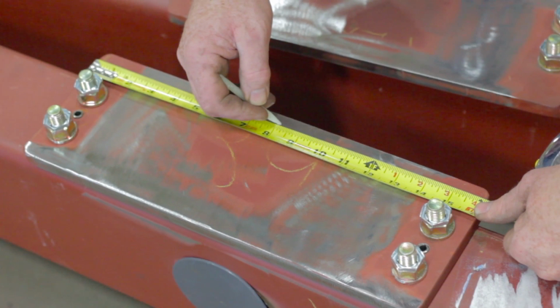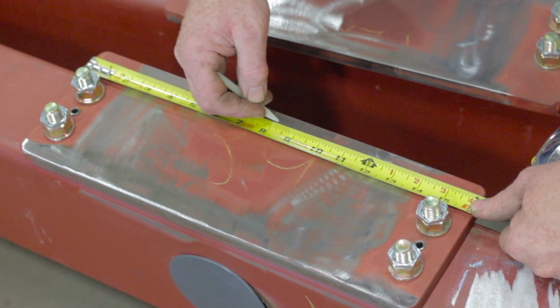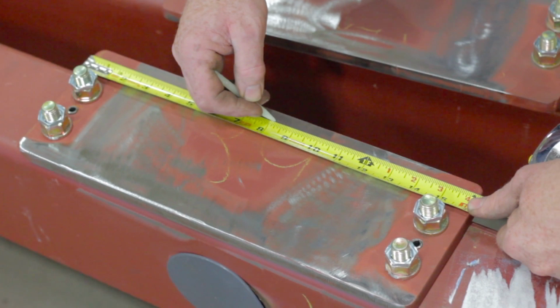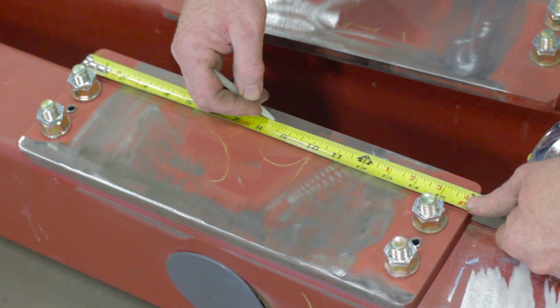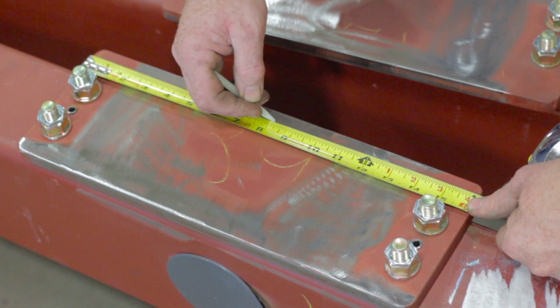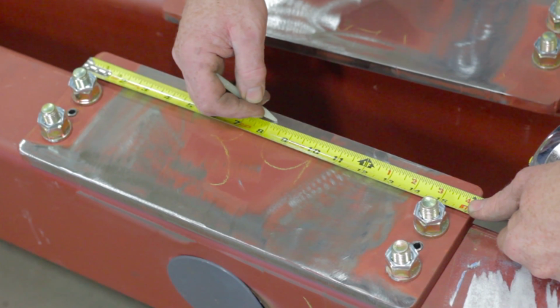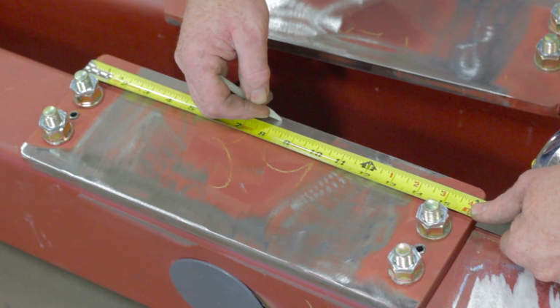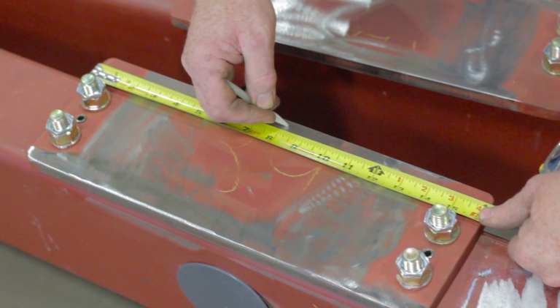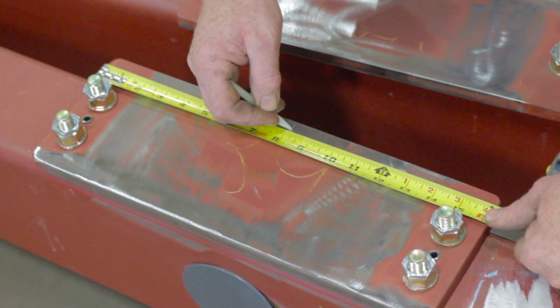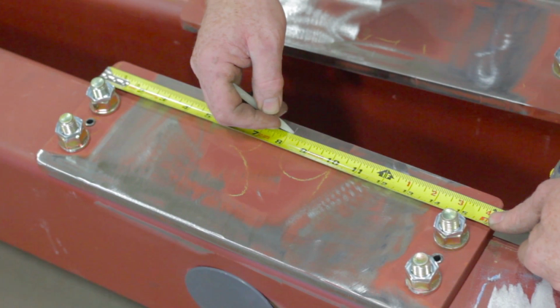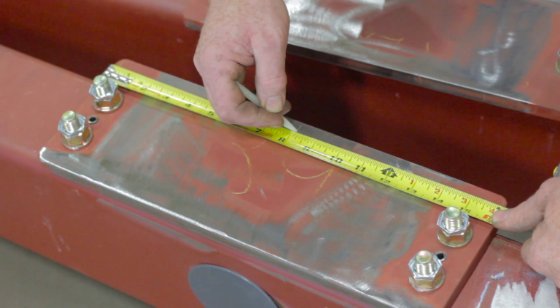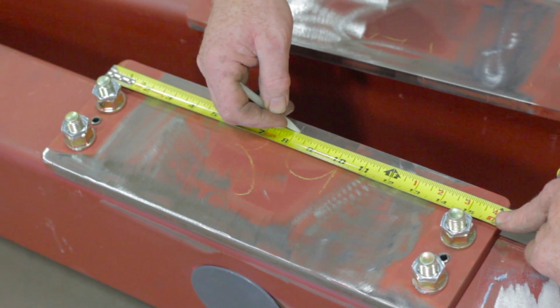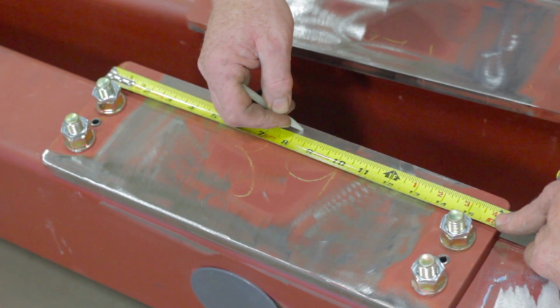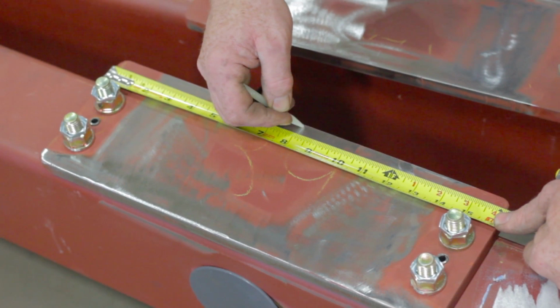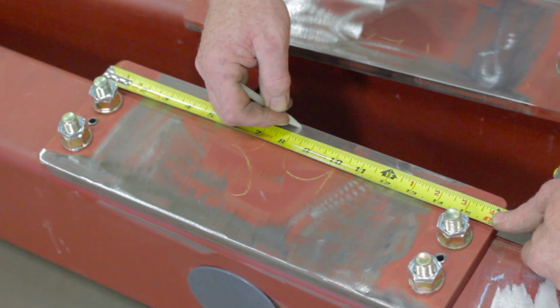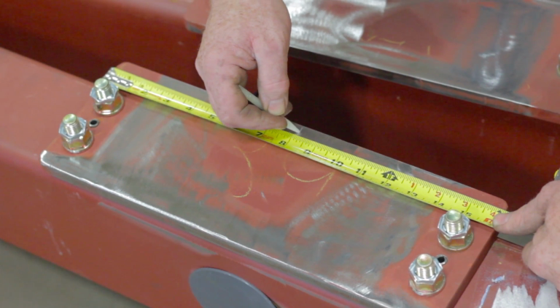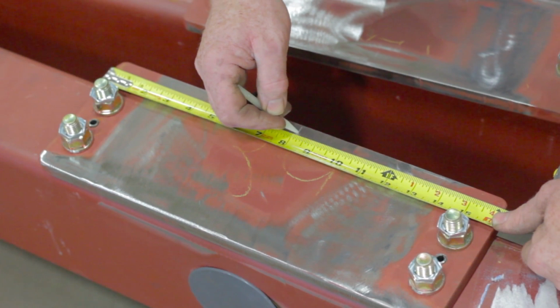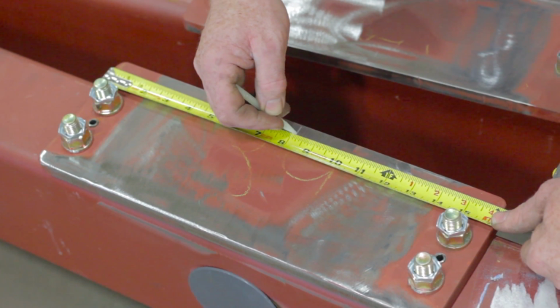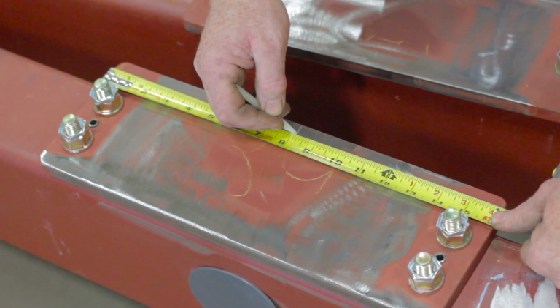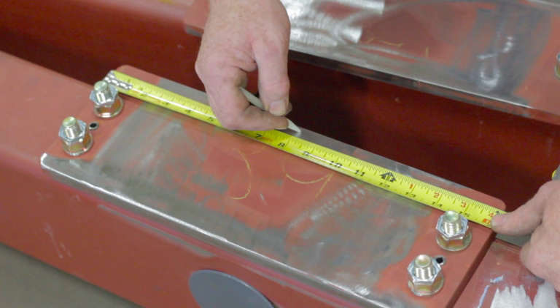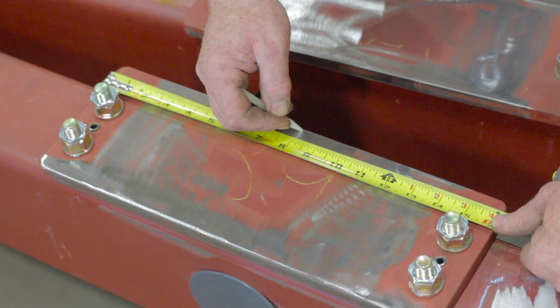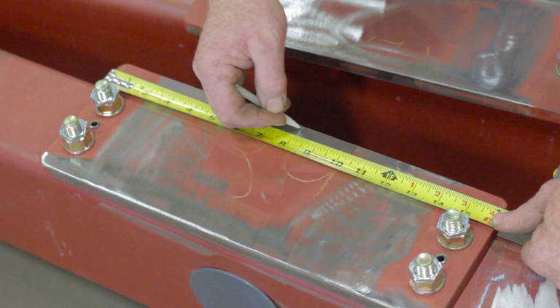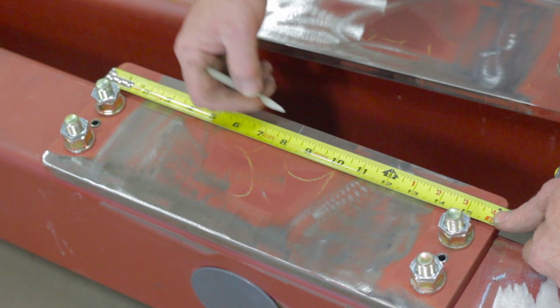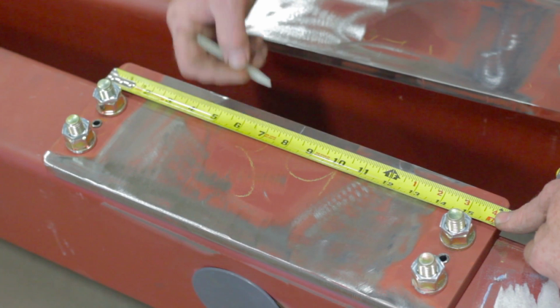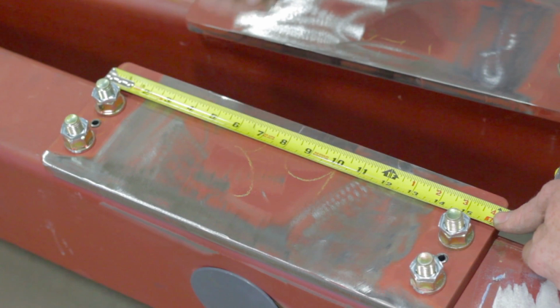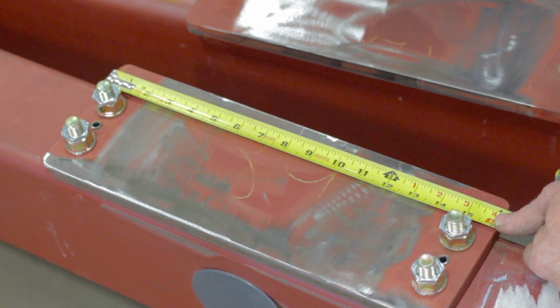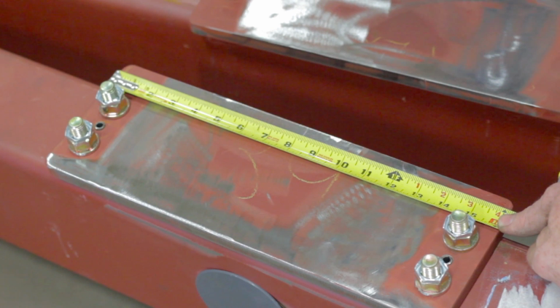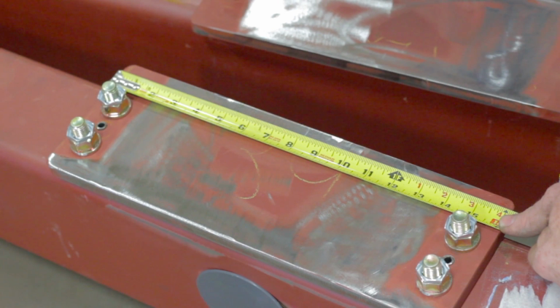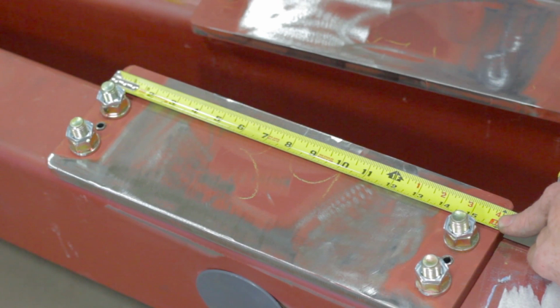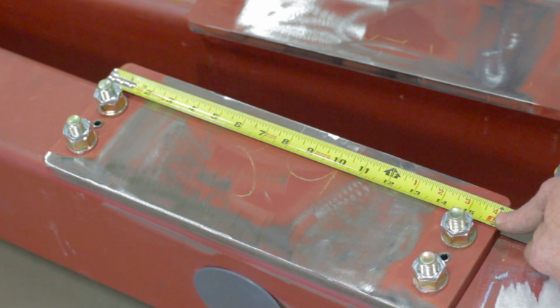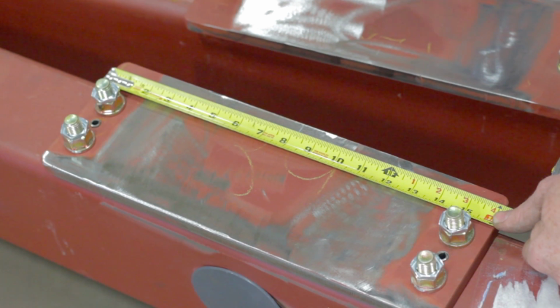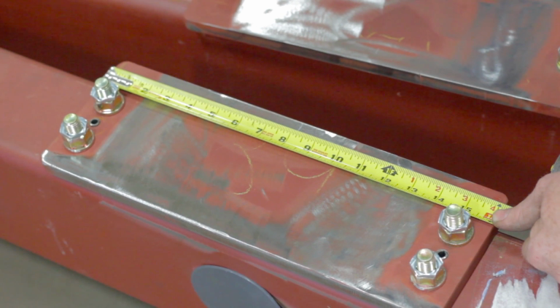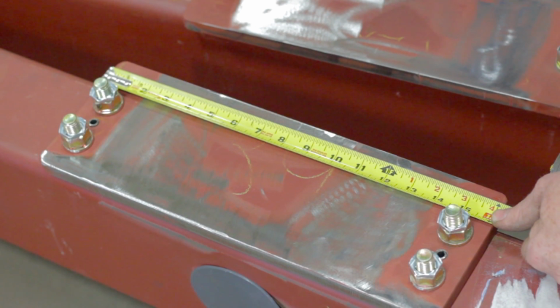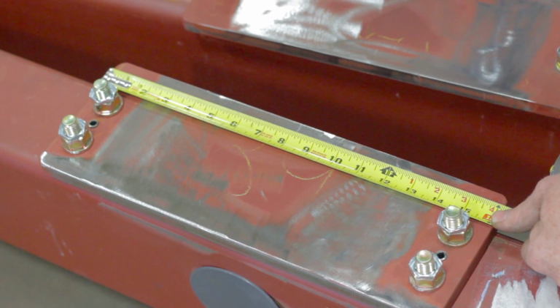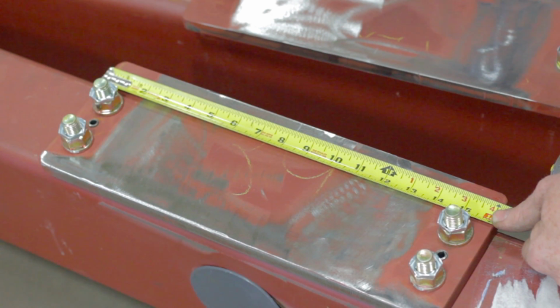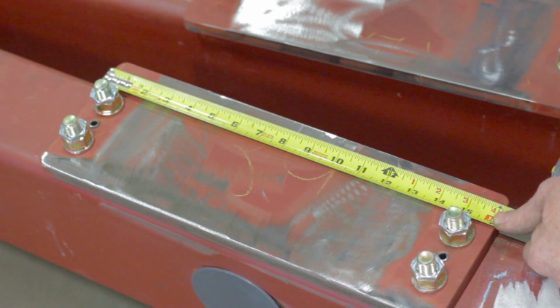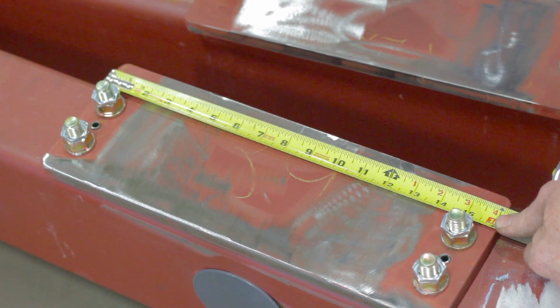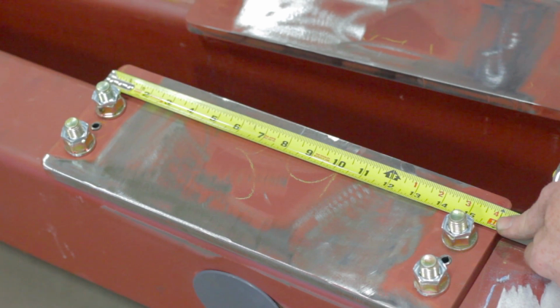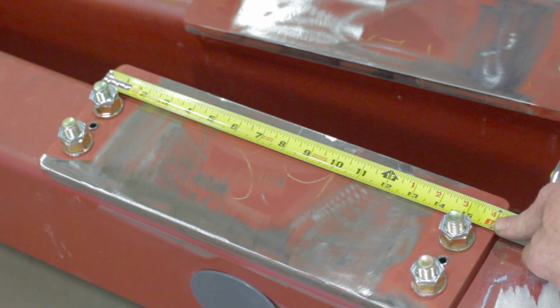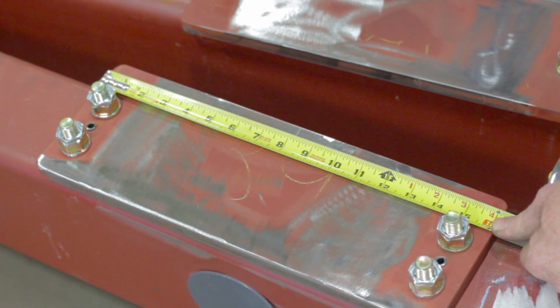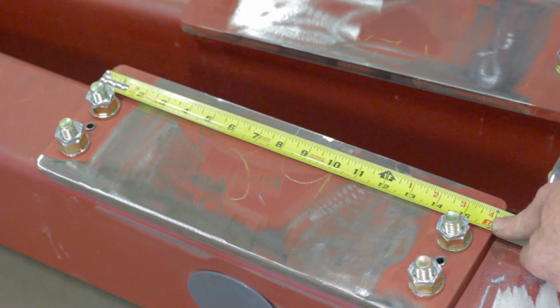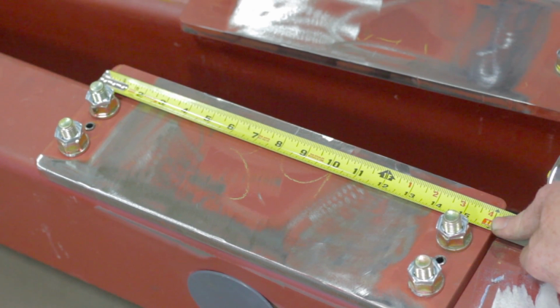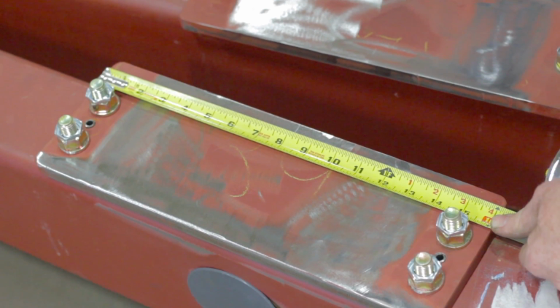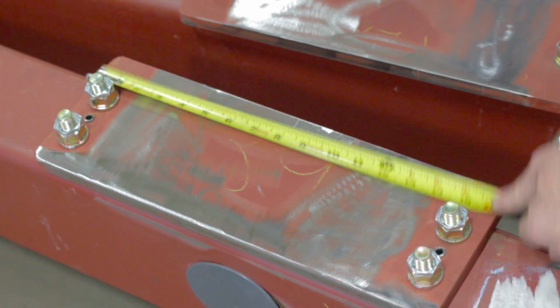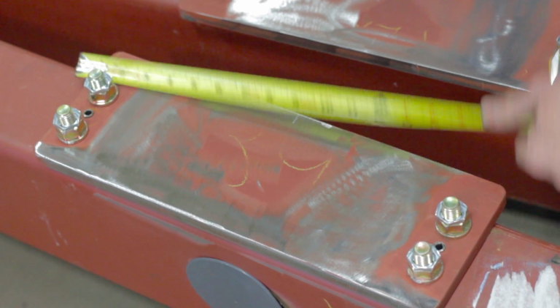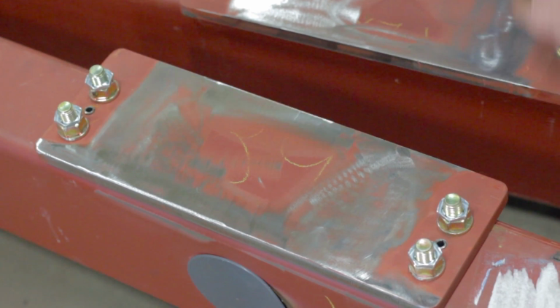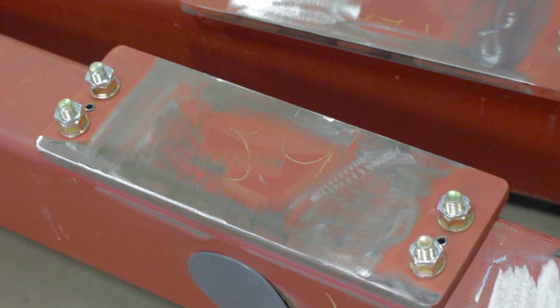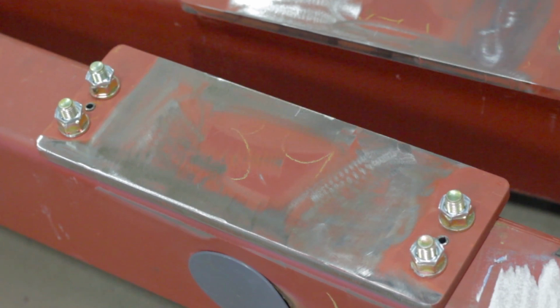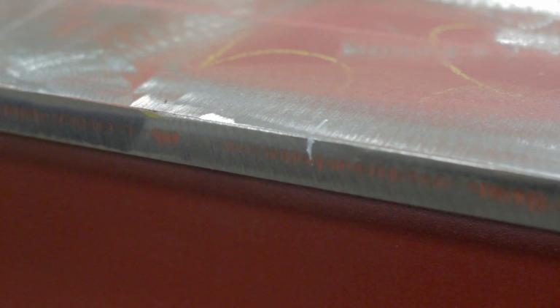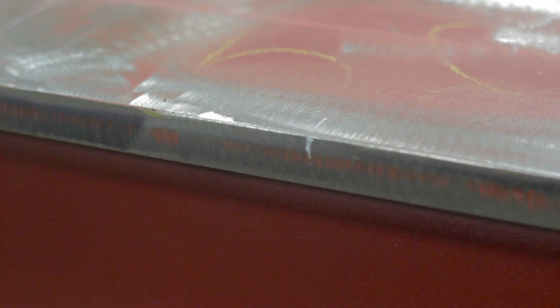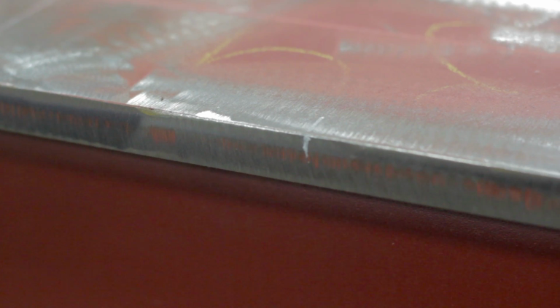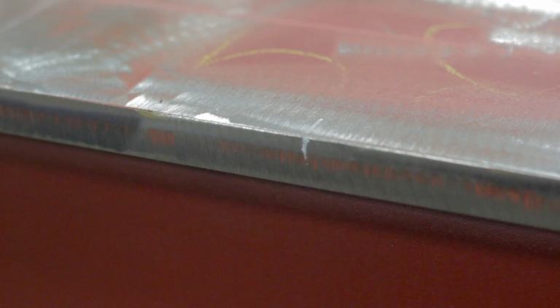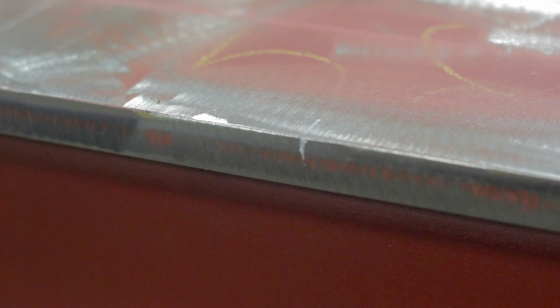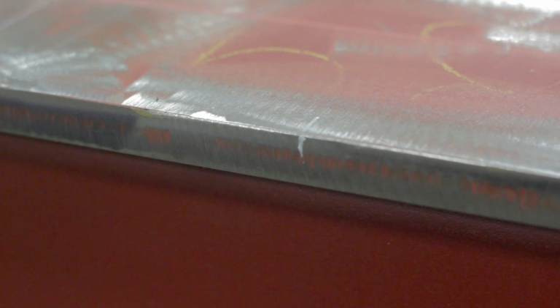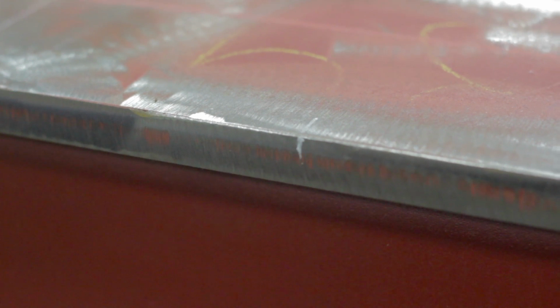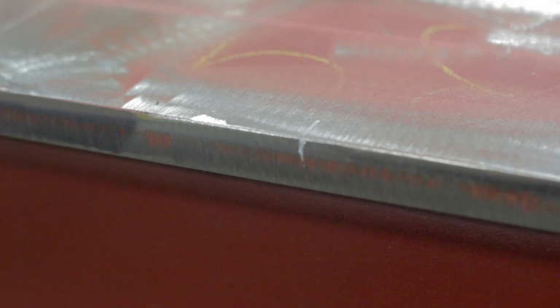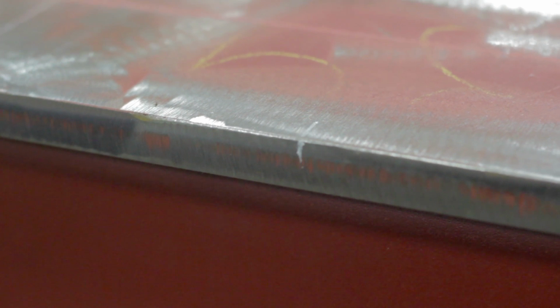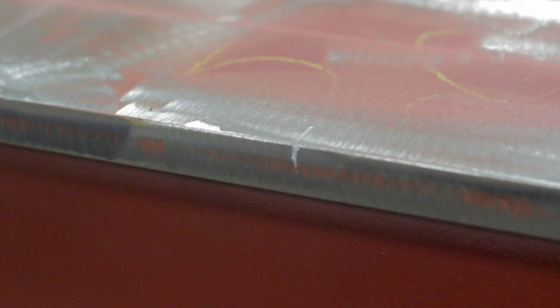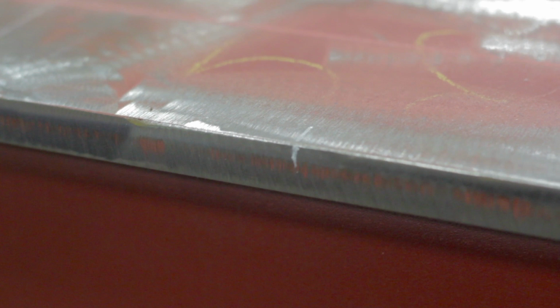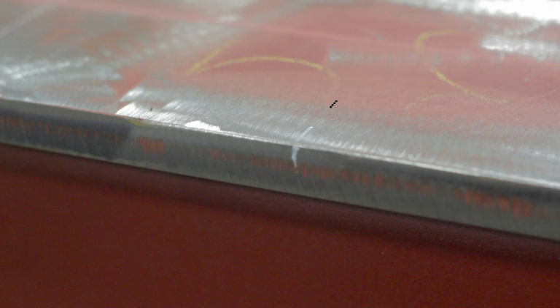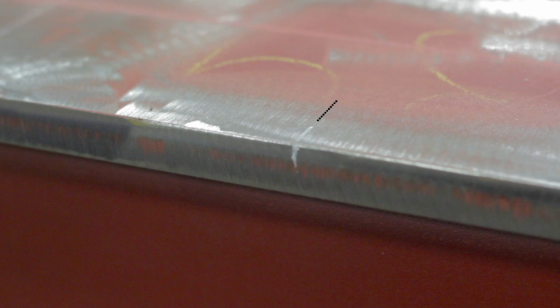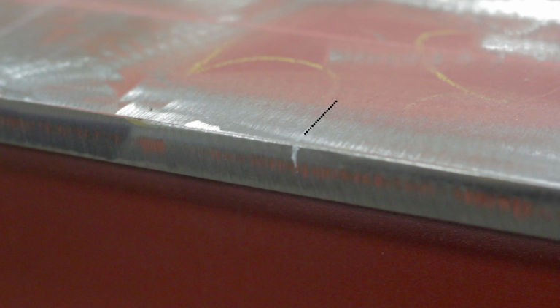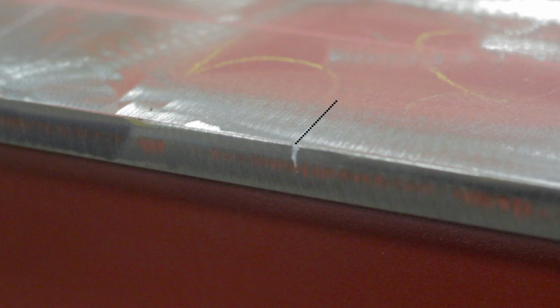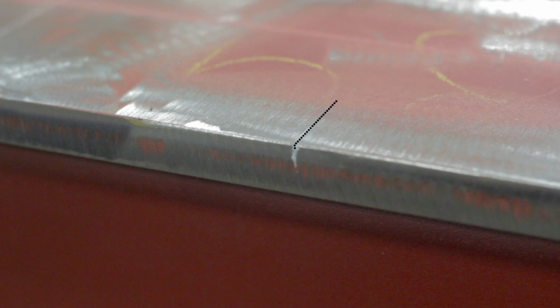Find and mark the center of your end truck plate. Make sure to extend the line over the edge of the plate.